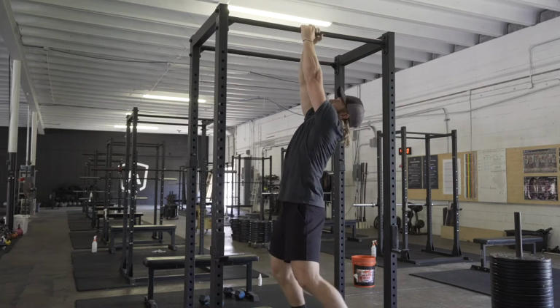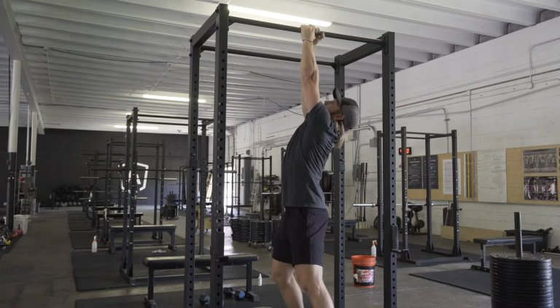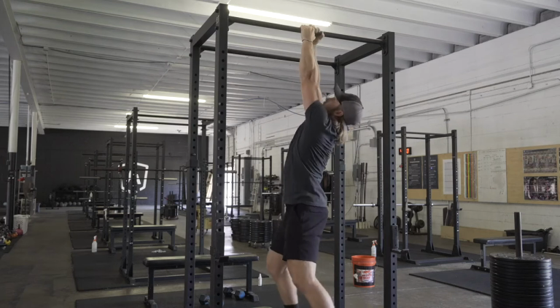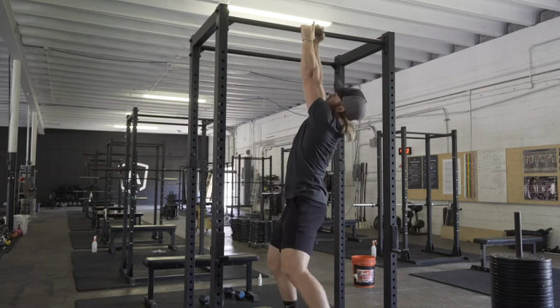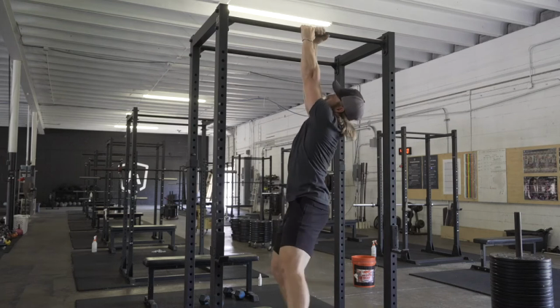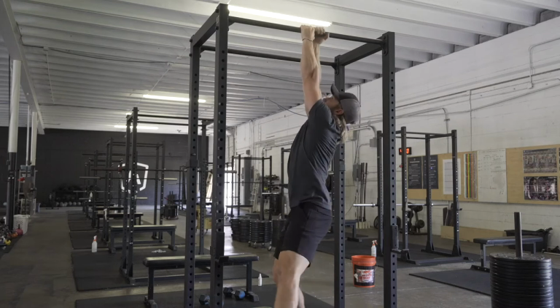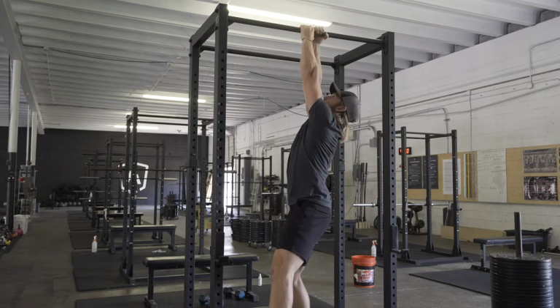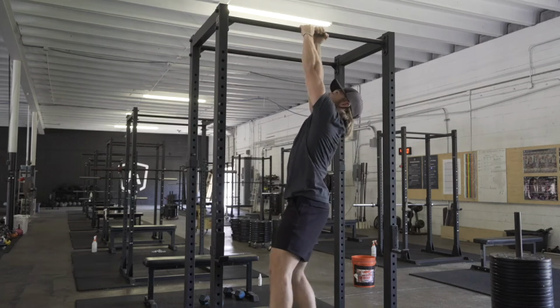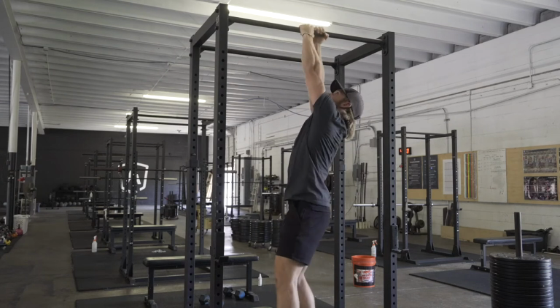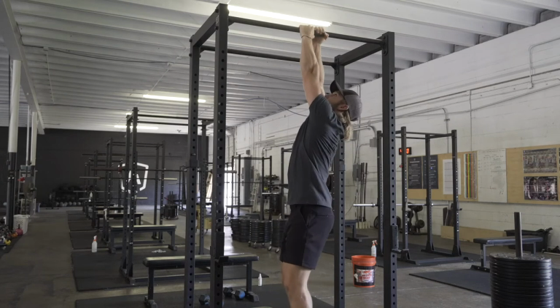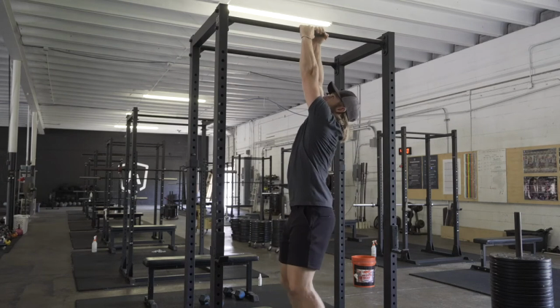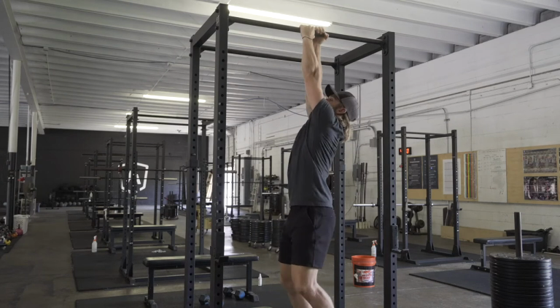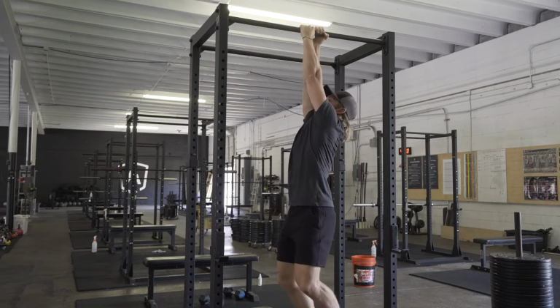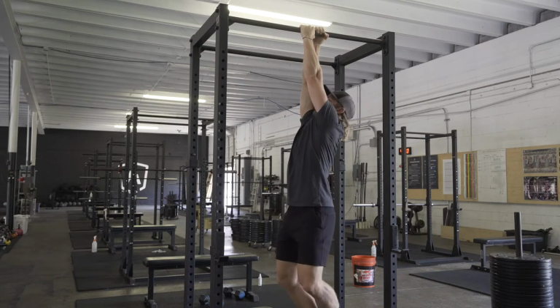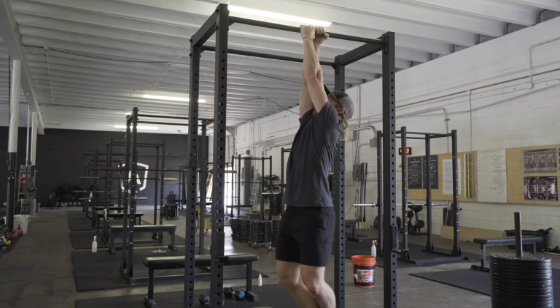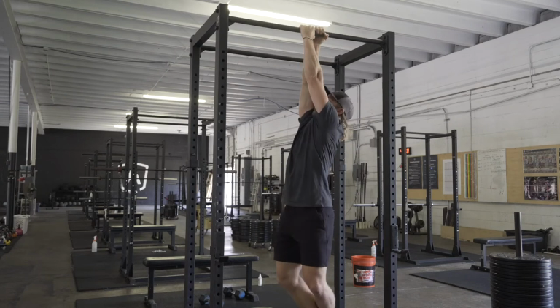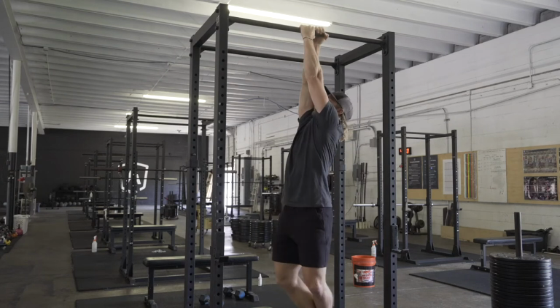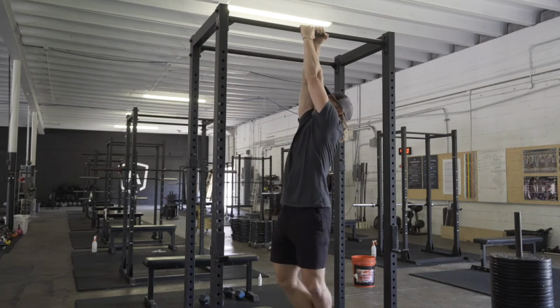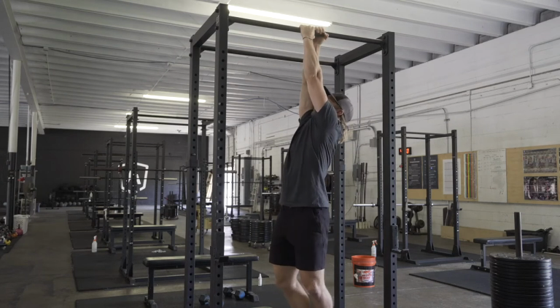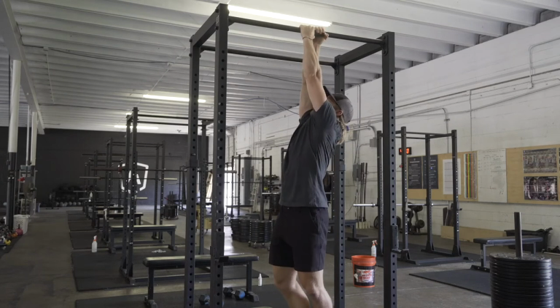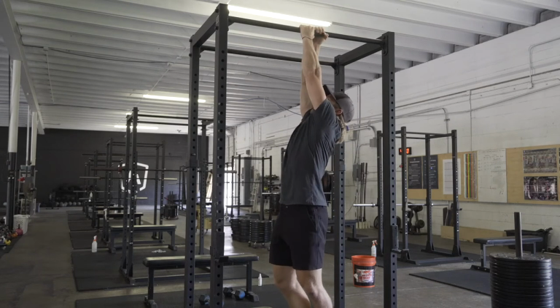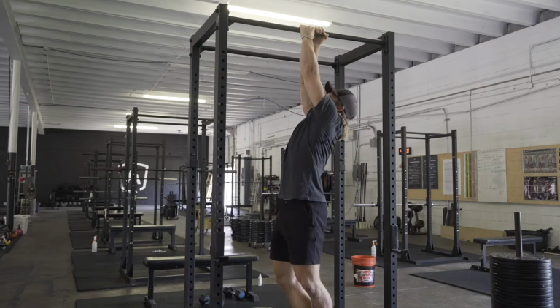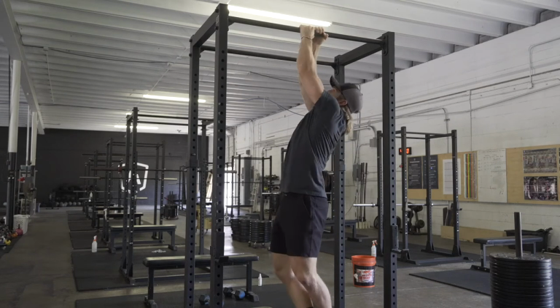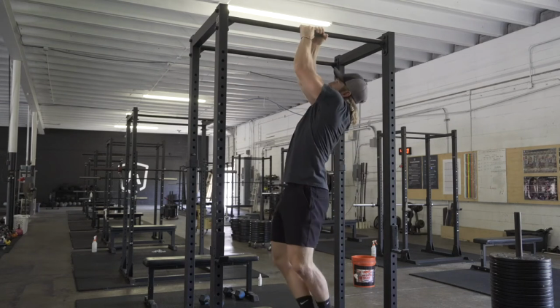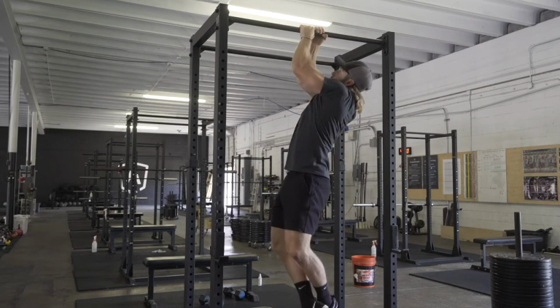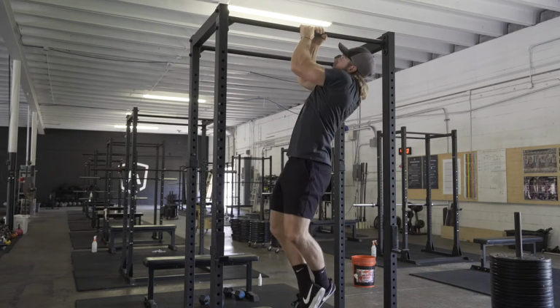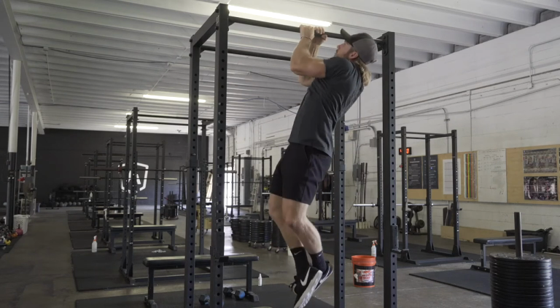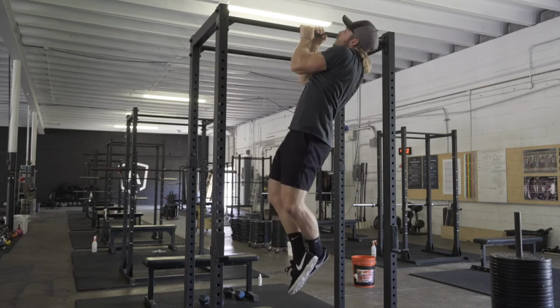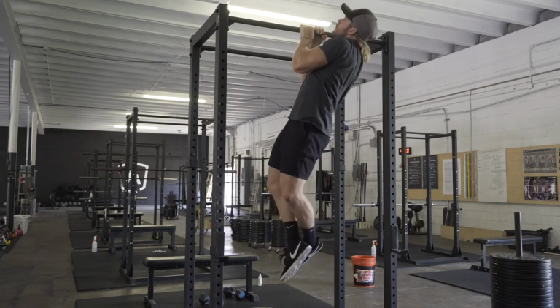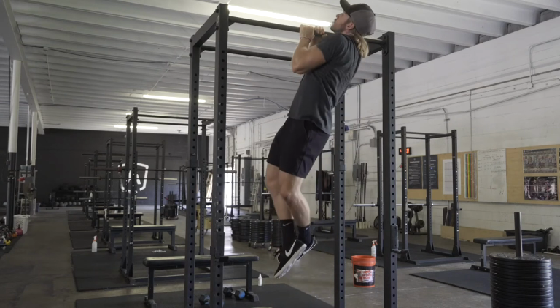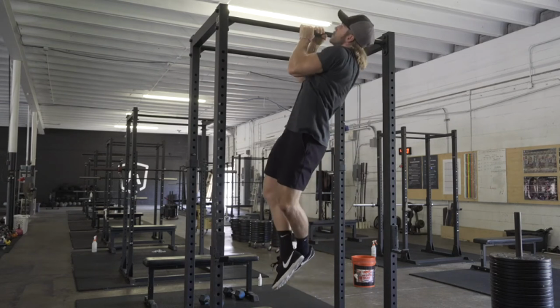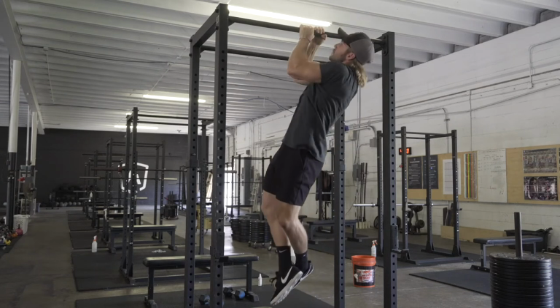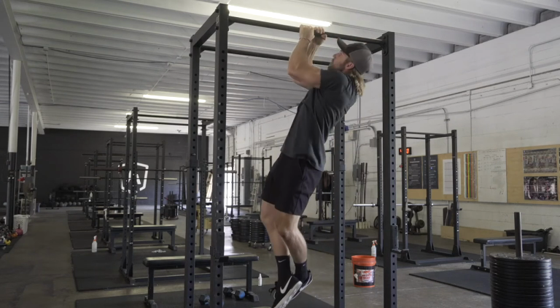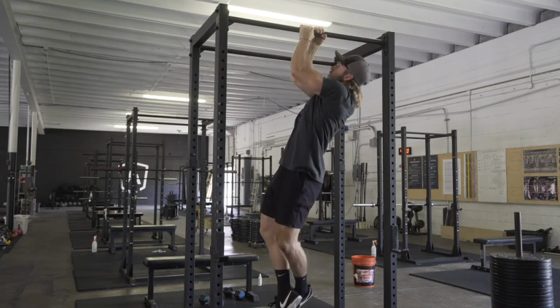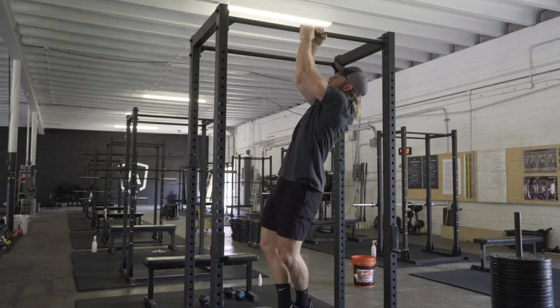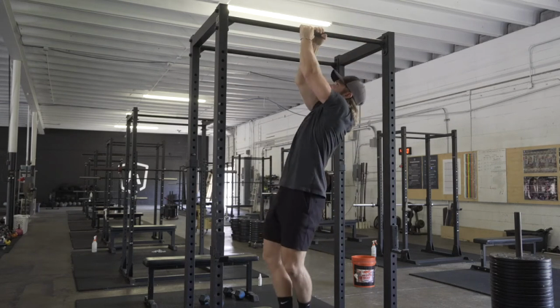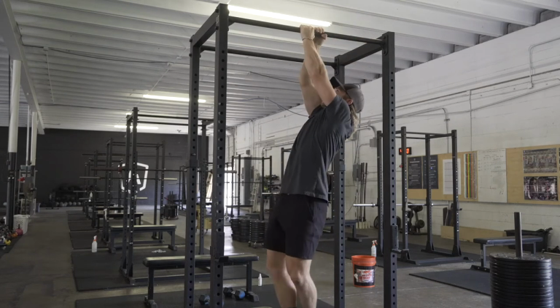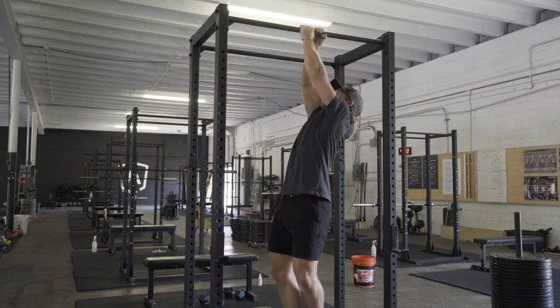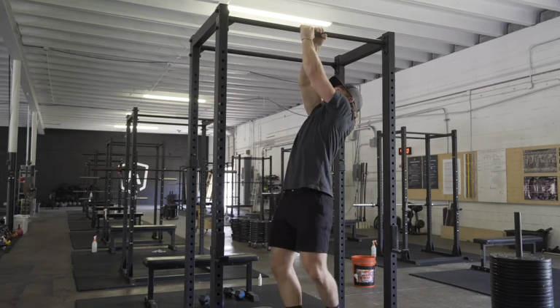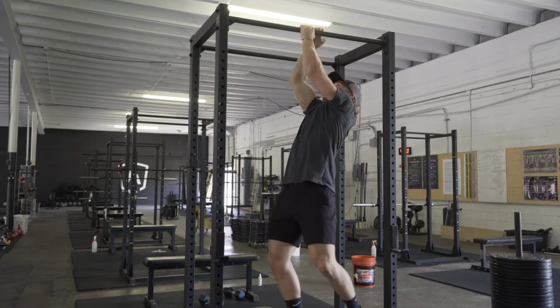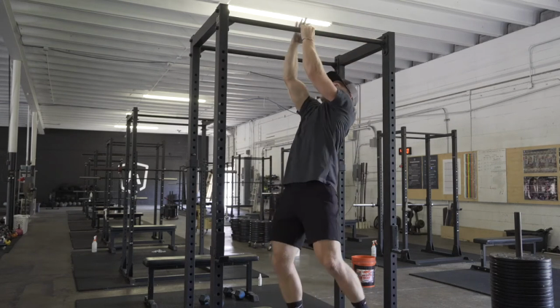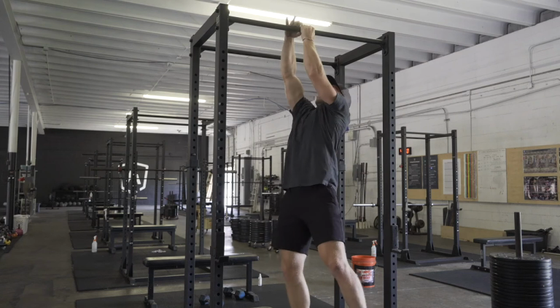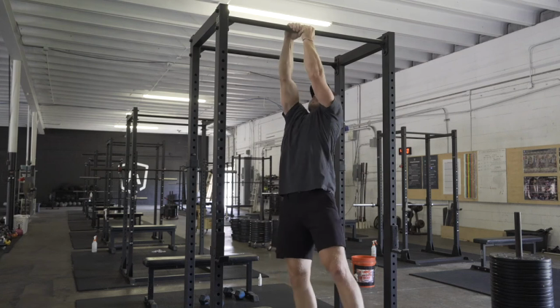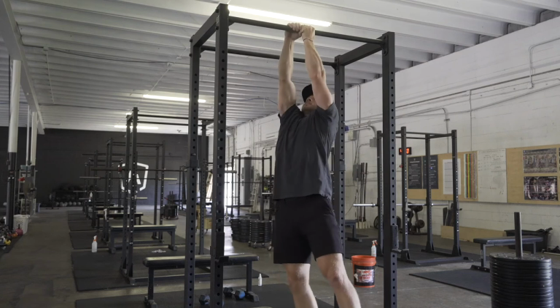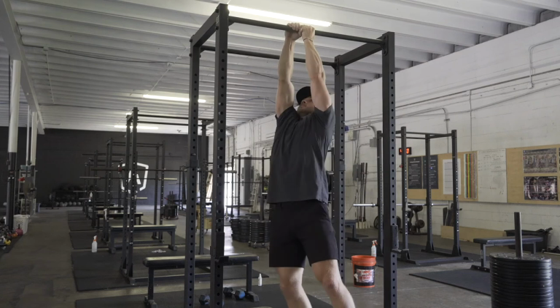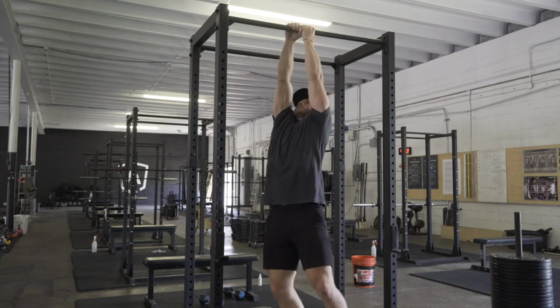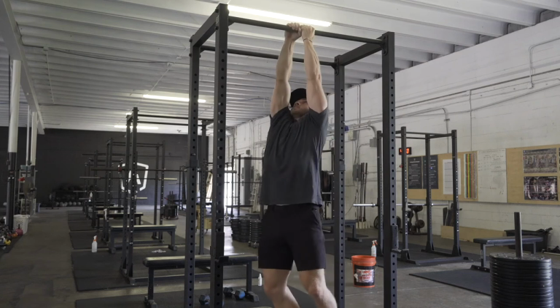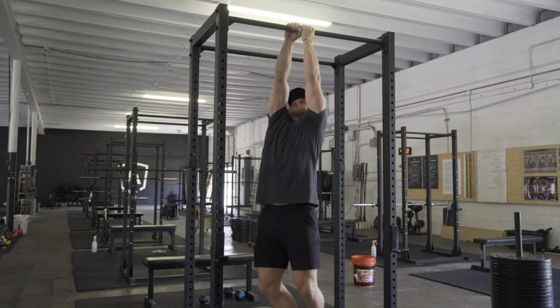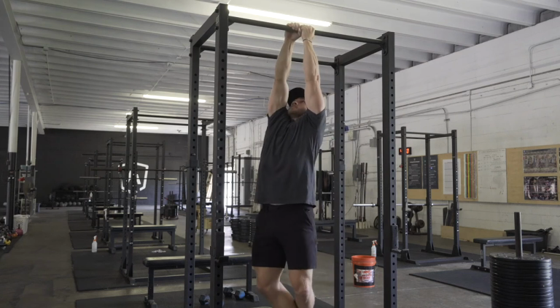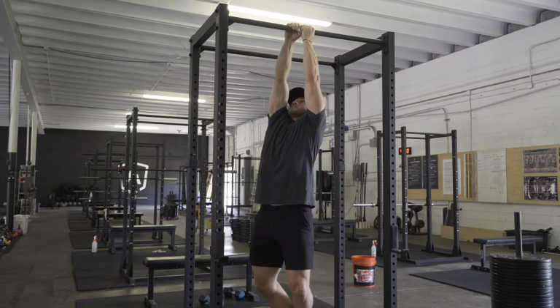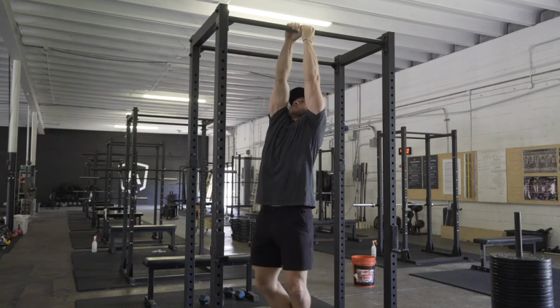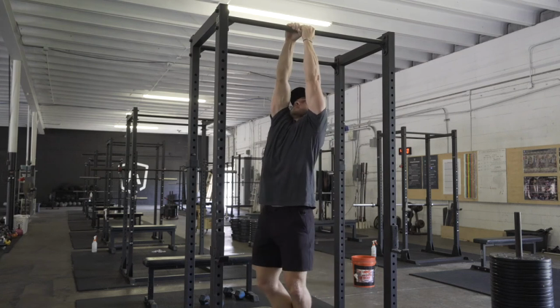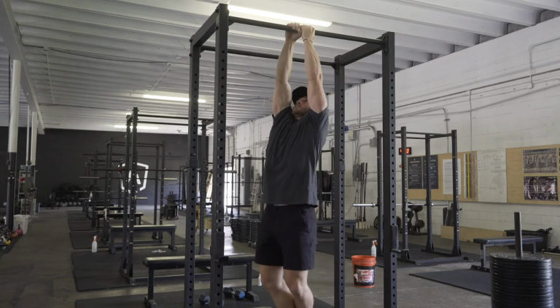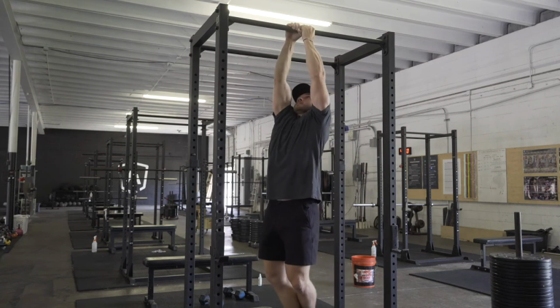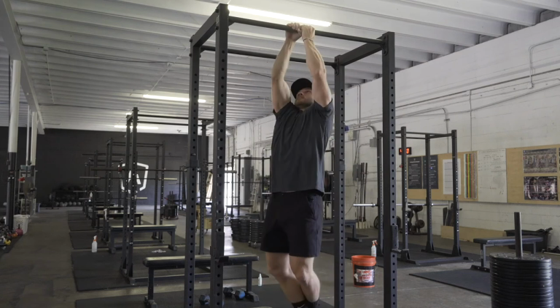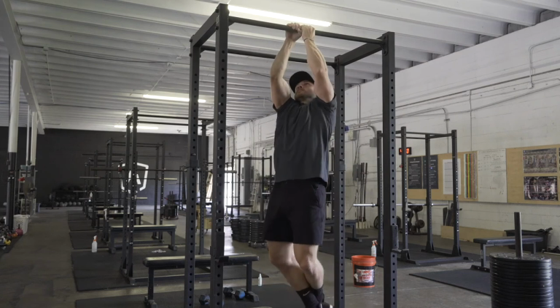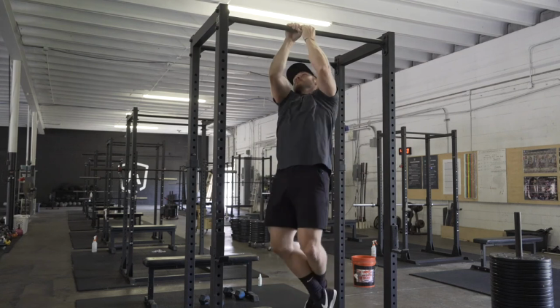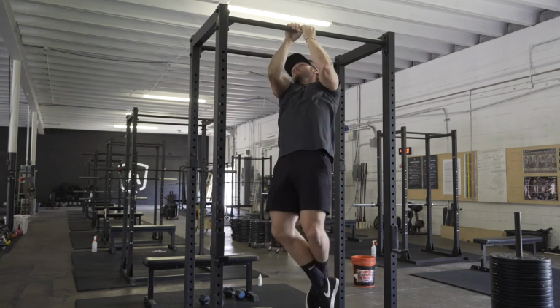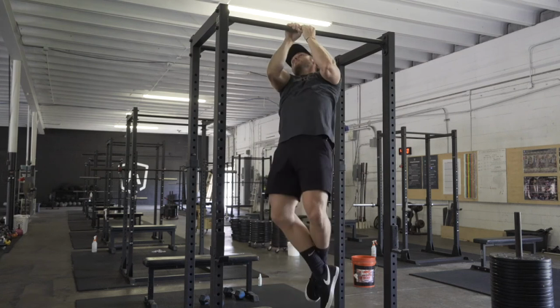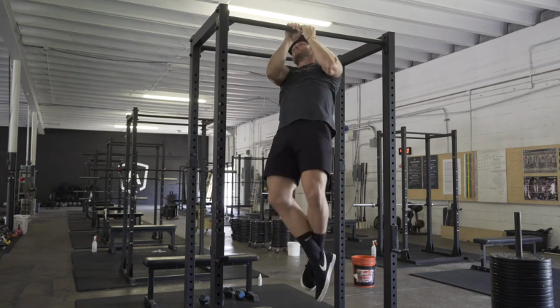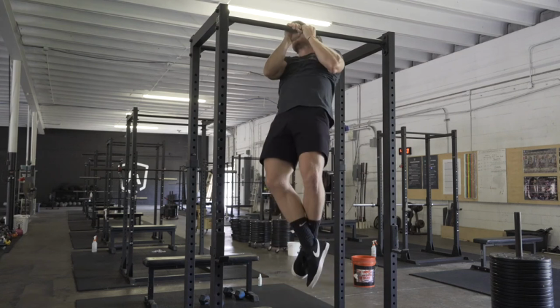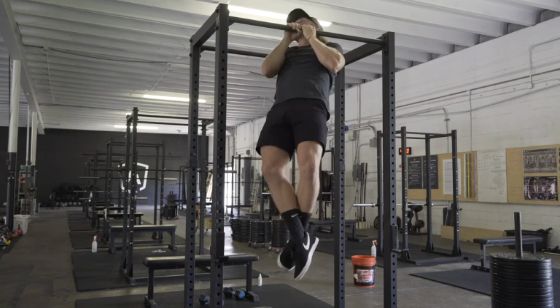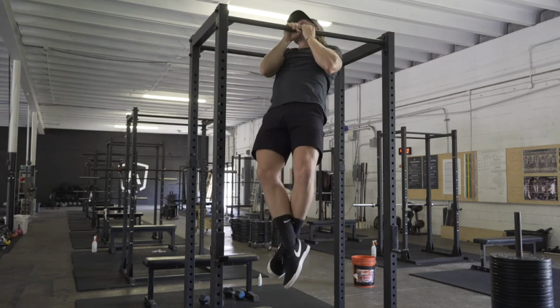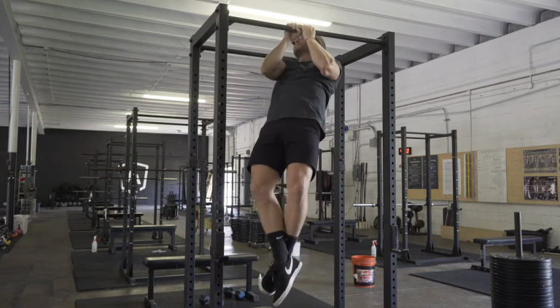Another option is to stagger your grip, and then do the prescribed number of reps on one side, change your hands, and then do the prescribed number of reps on the other.